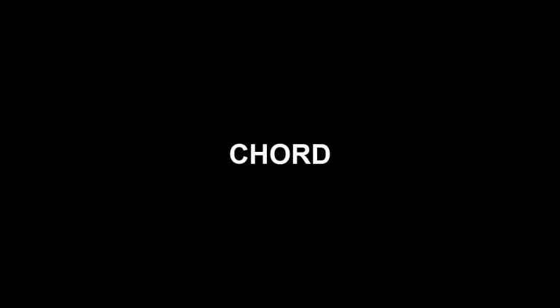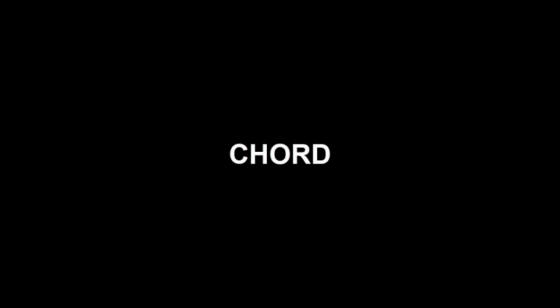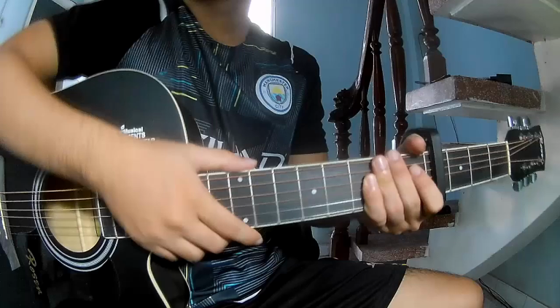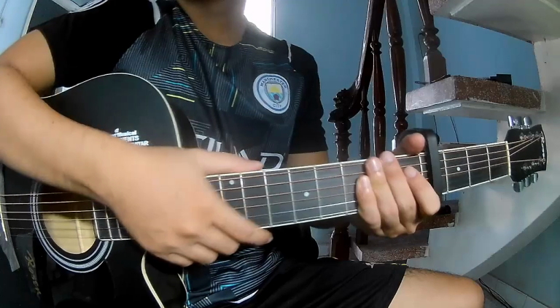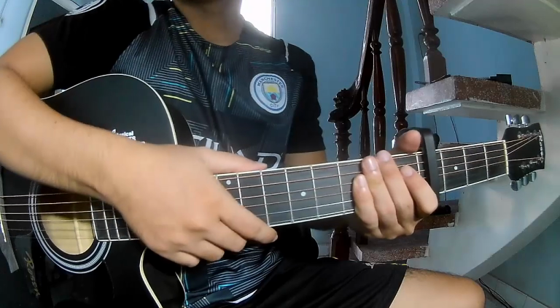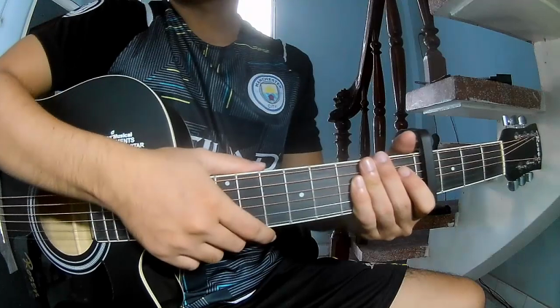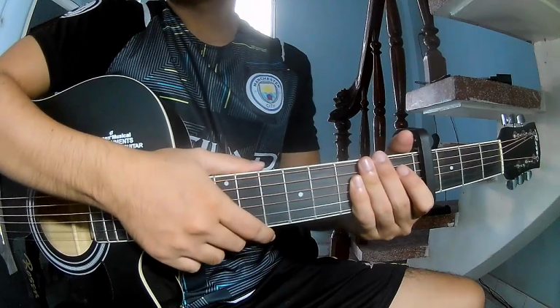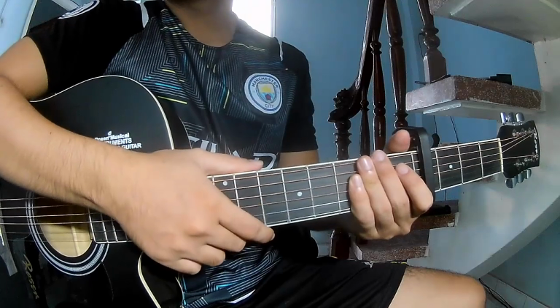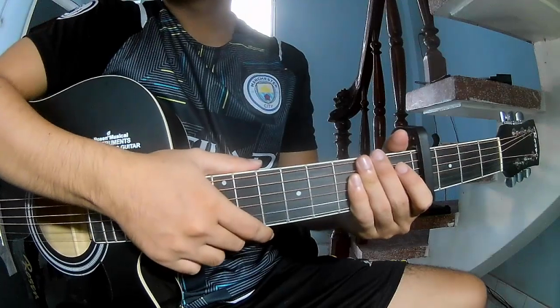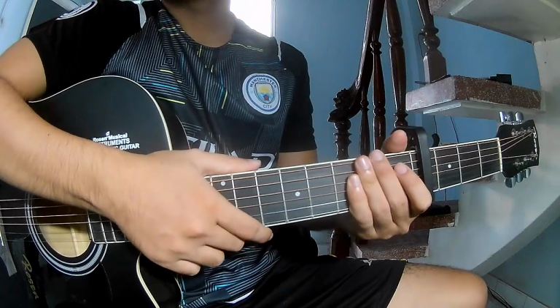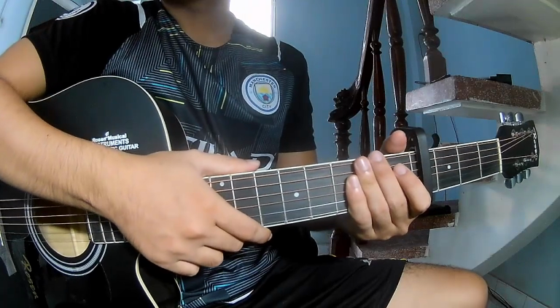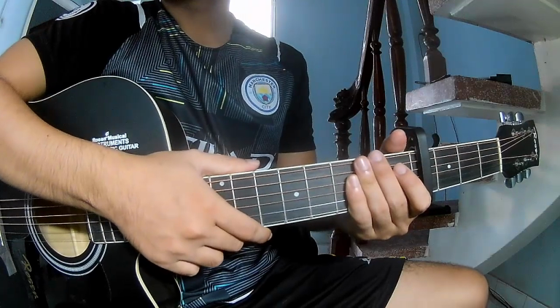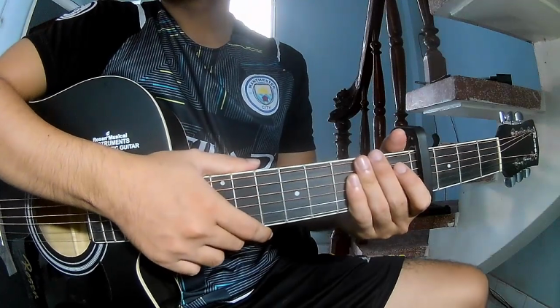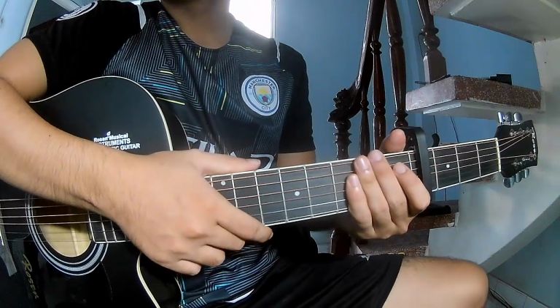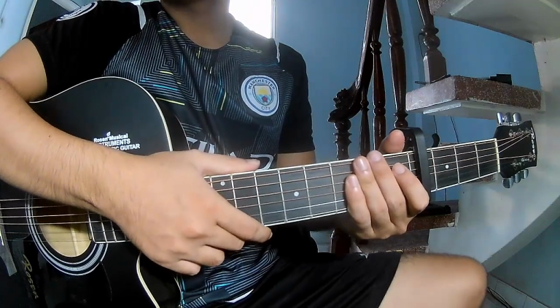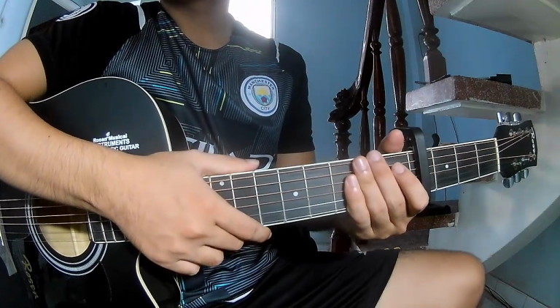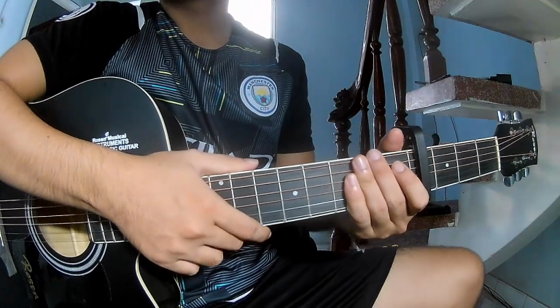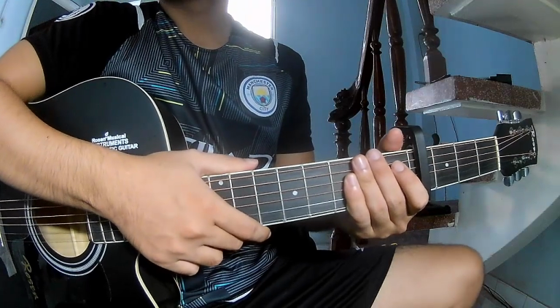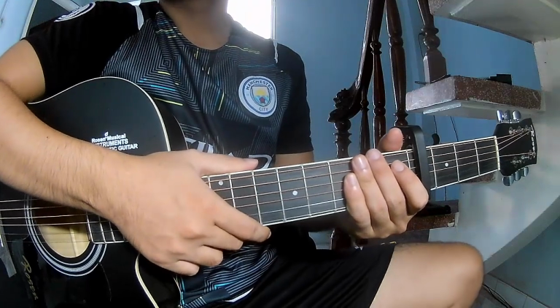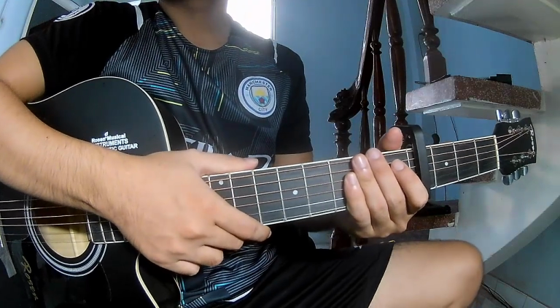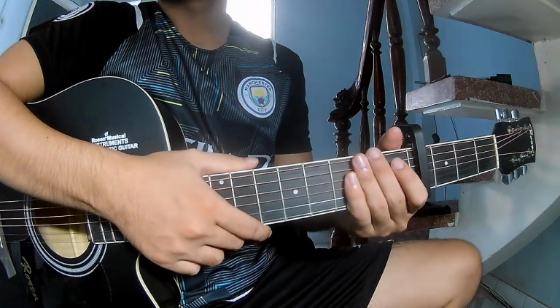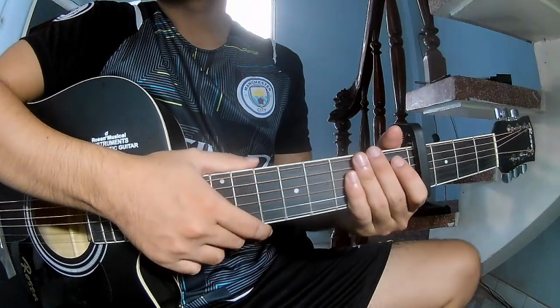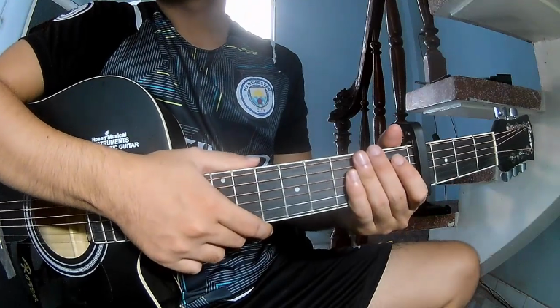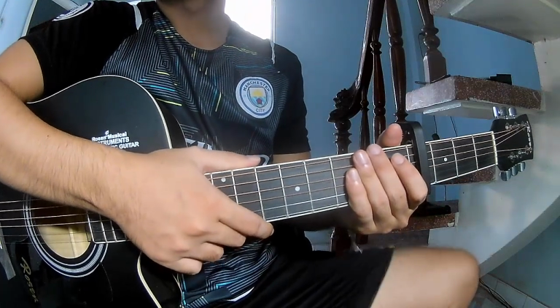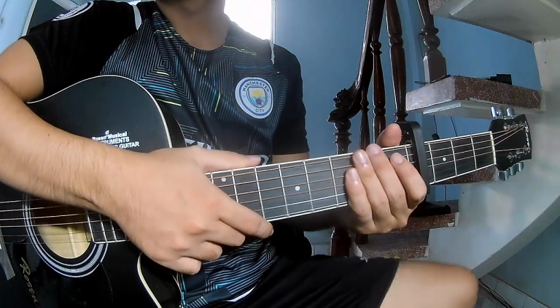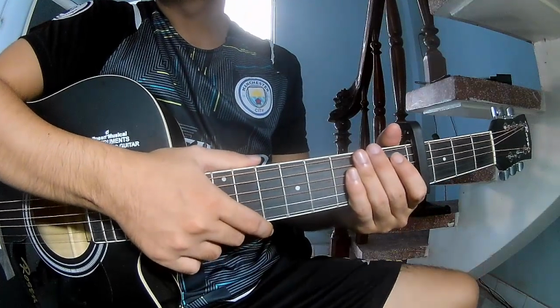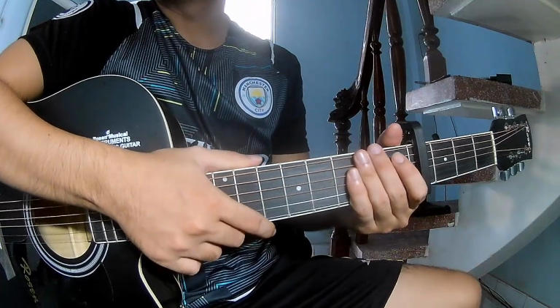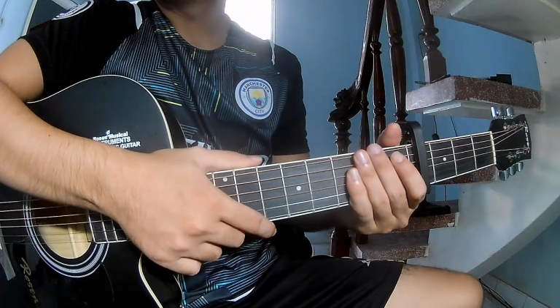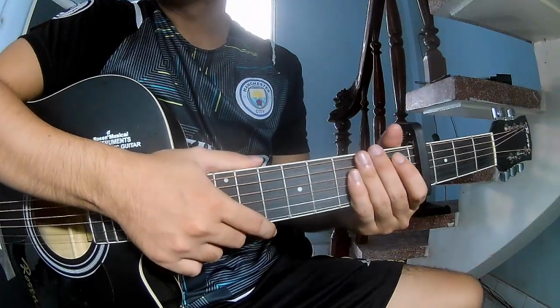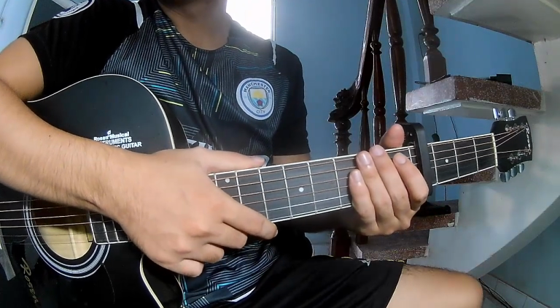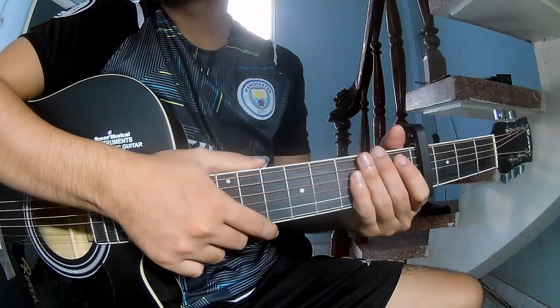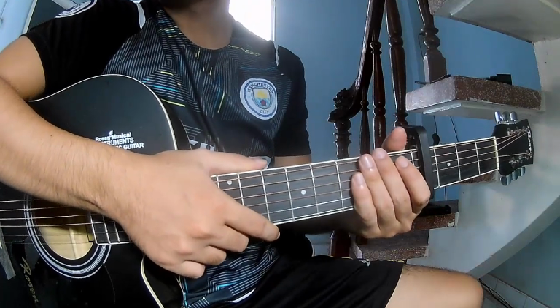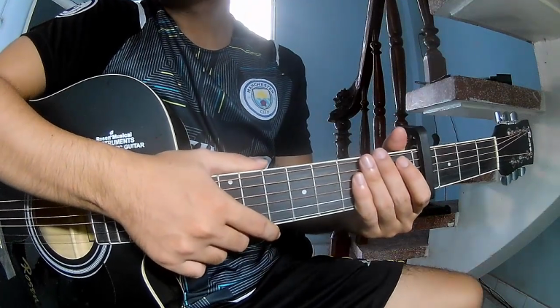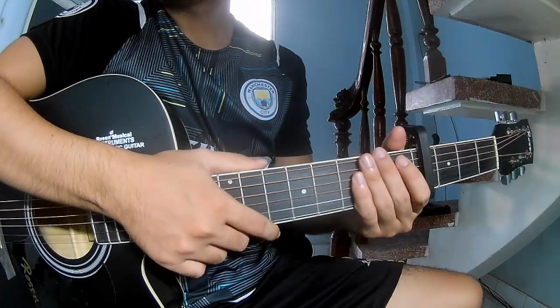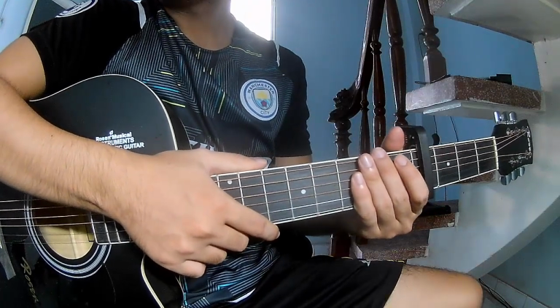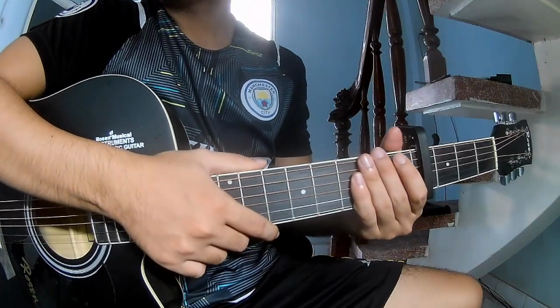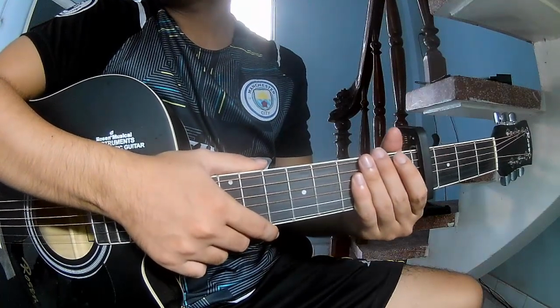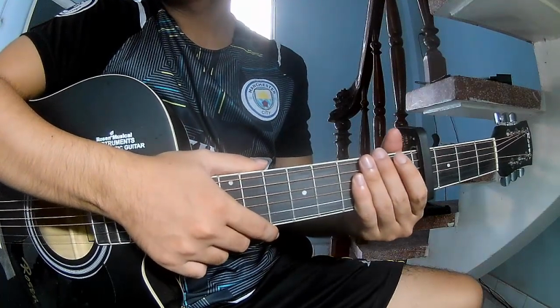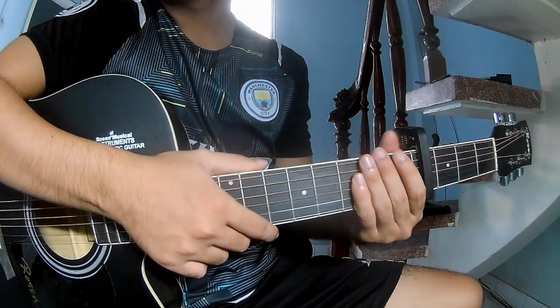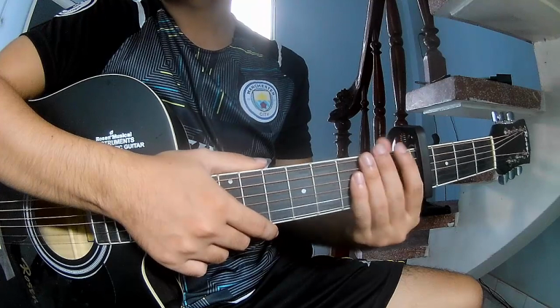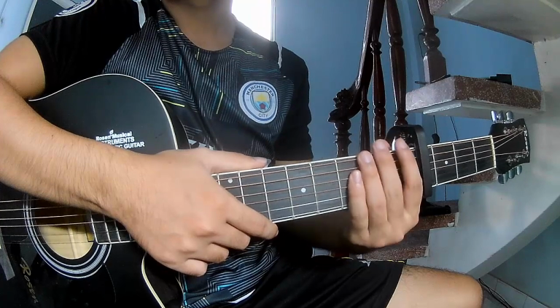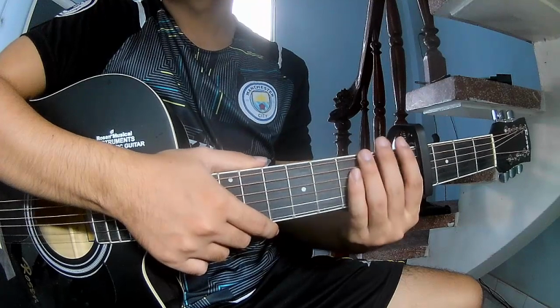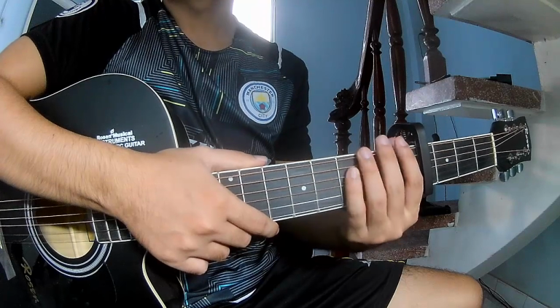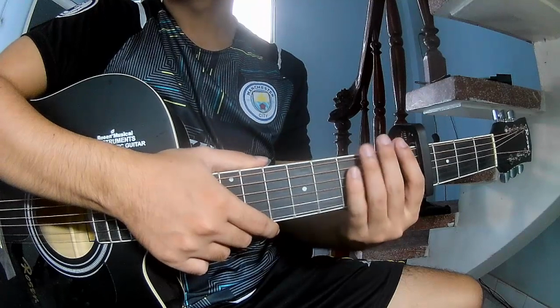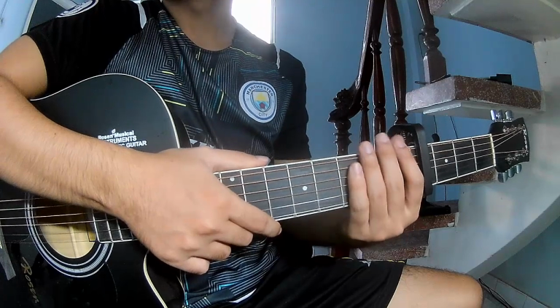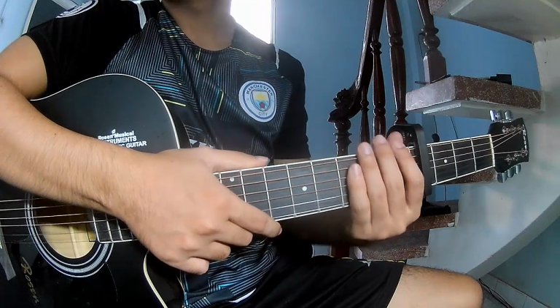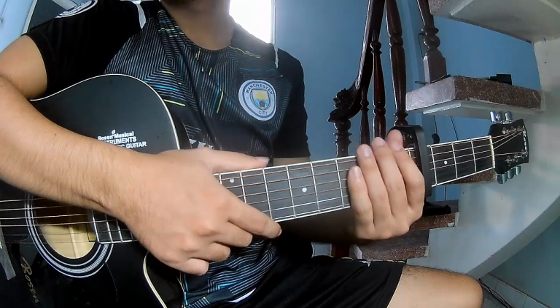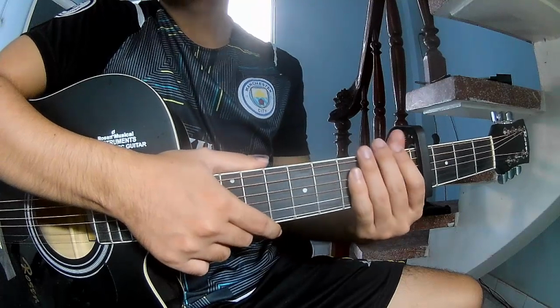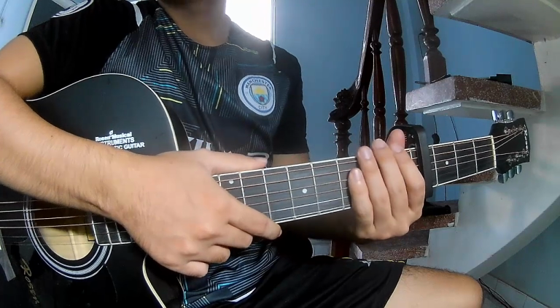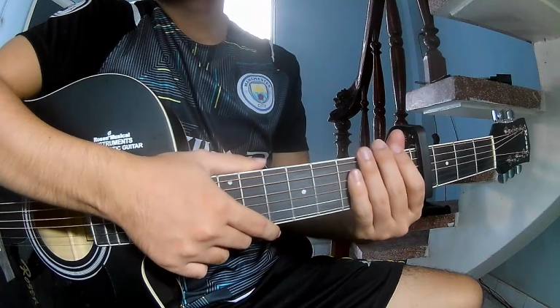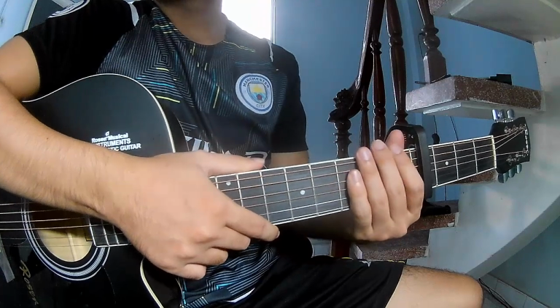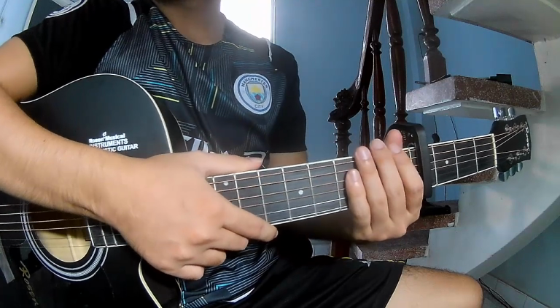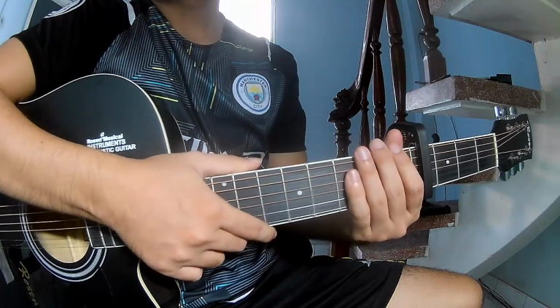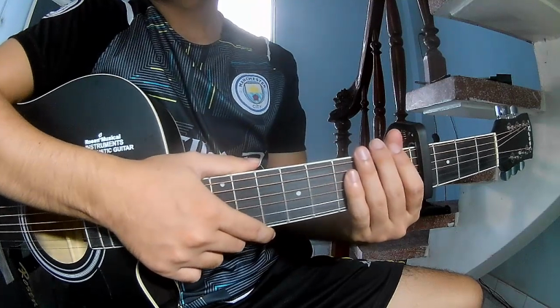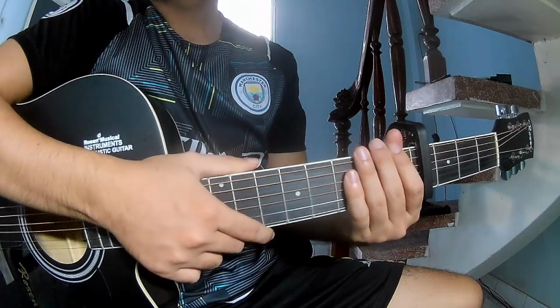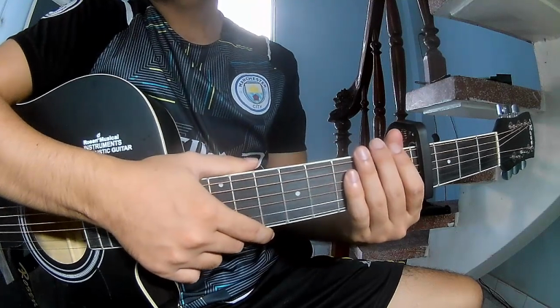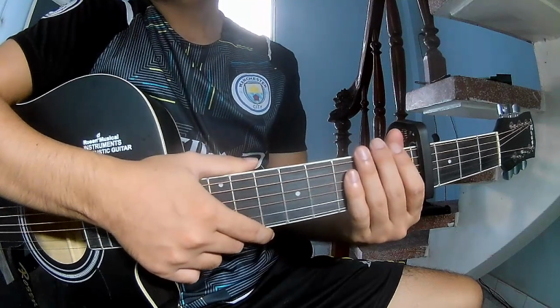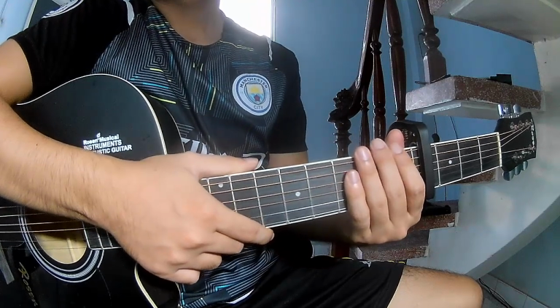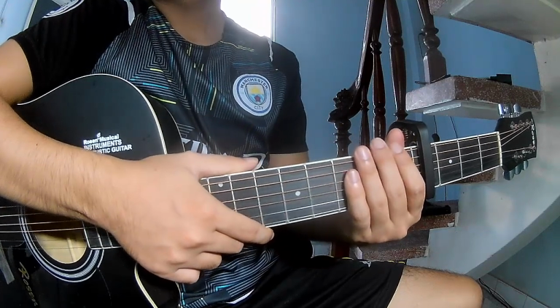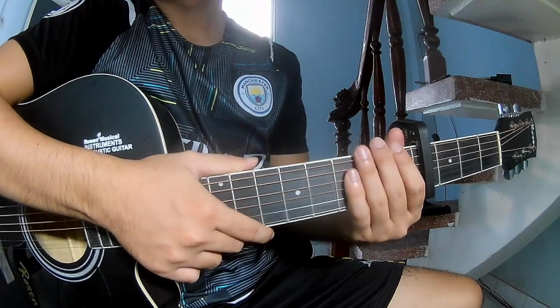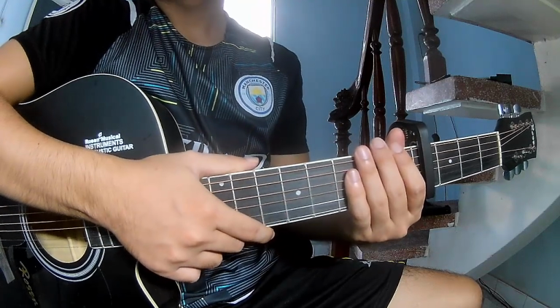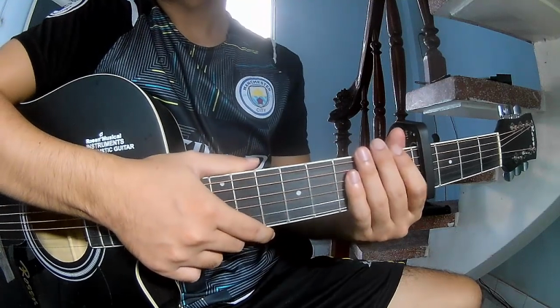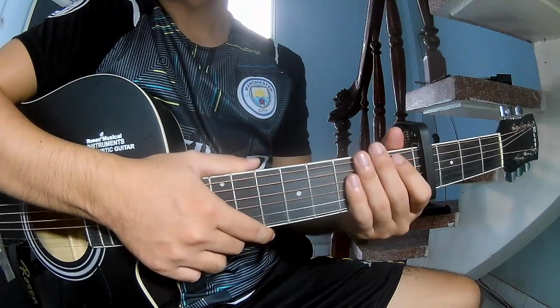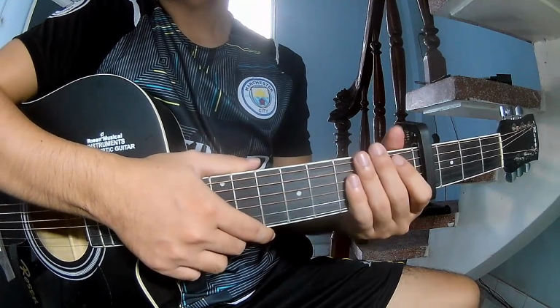Hi everyone, today I will share how to play guitar for 'American Piece' by Olivia Rodrigo.